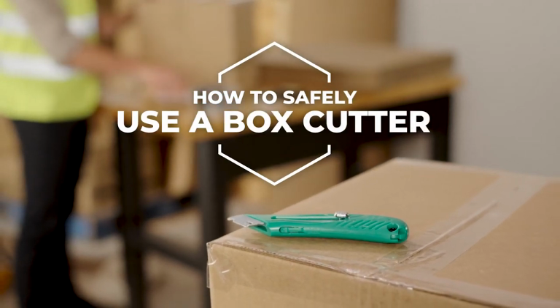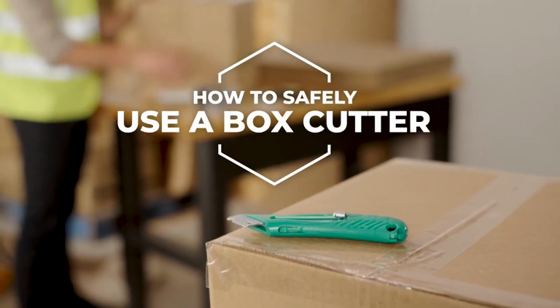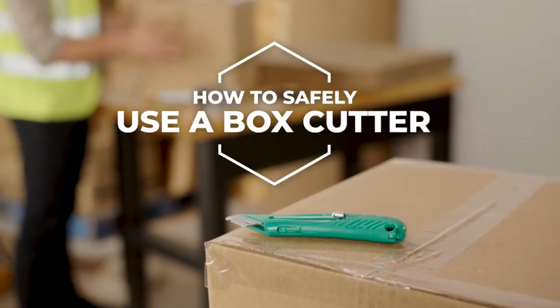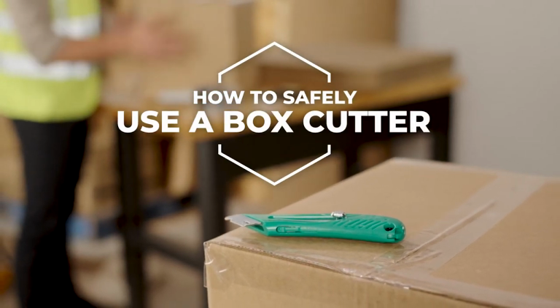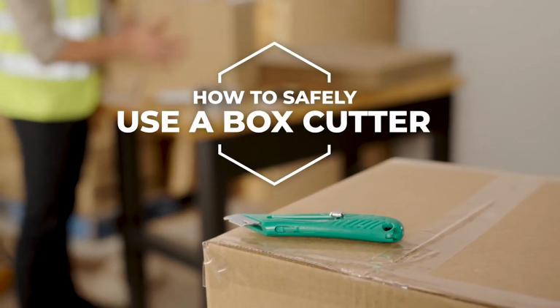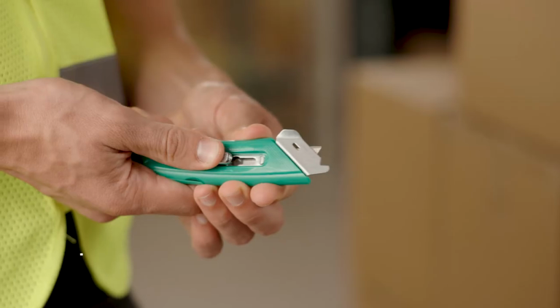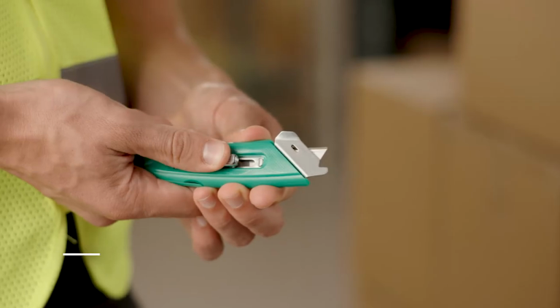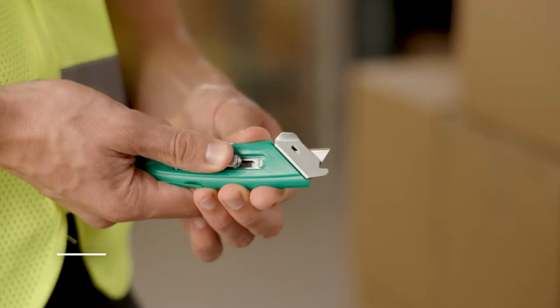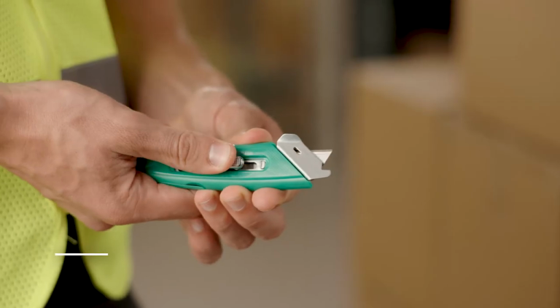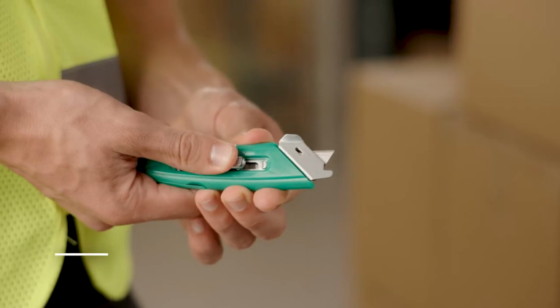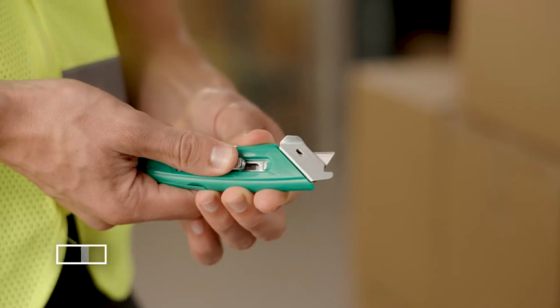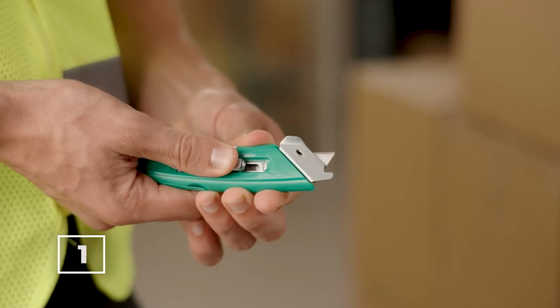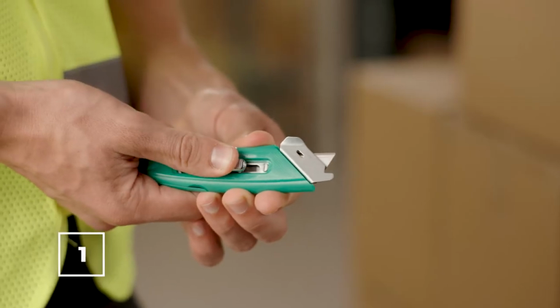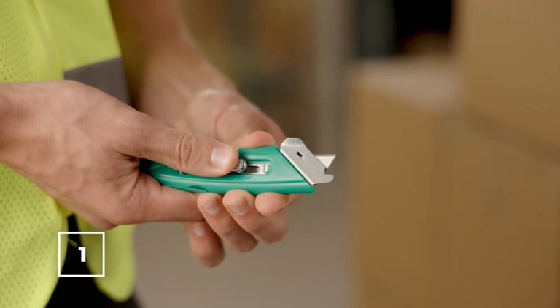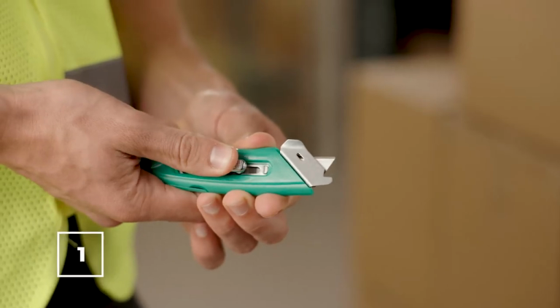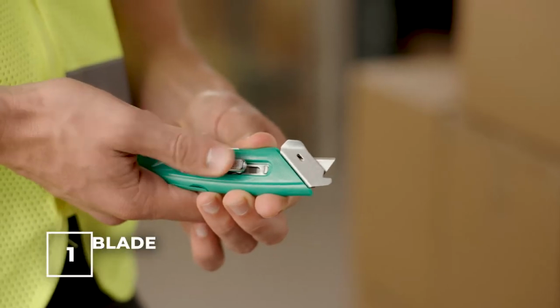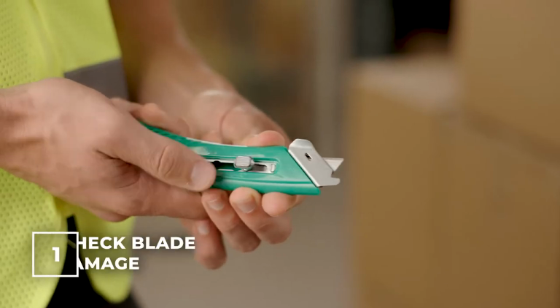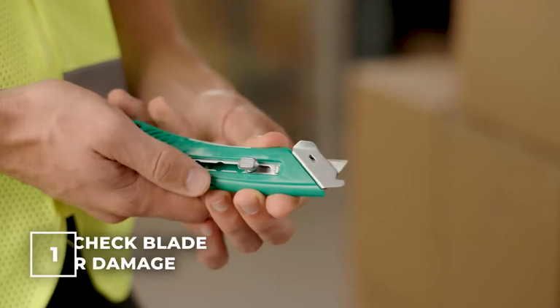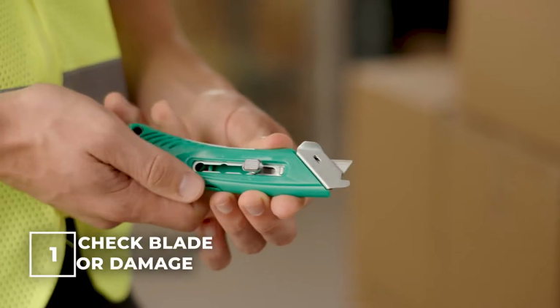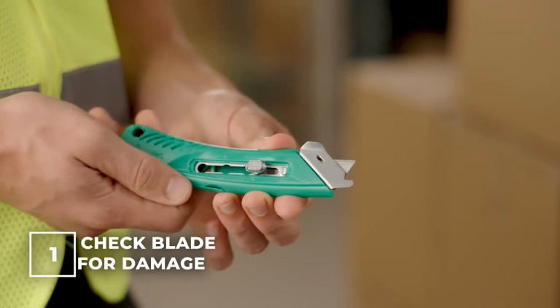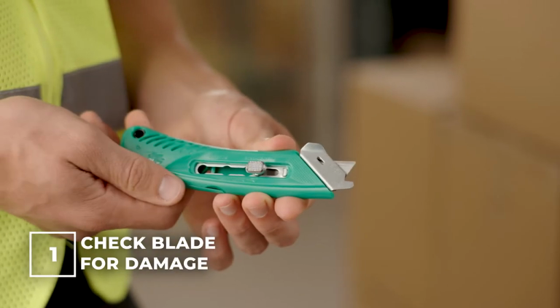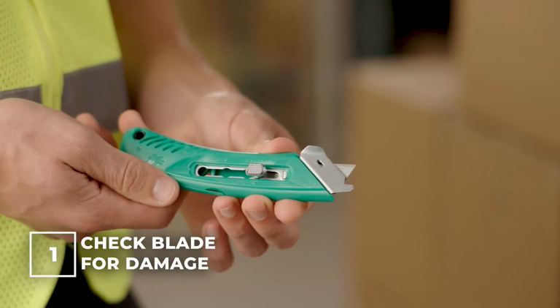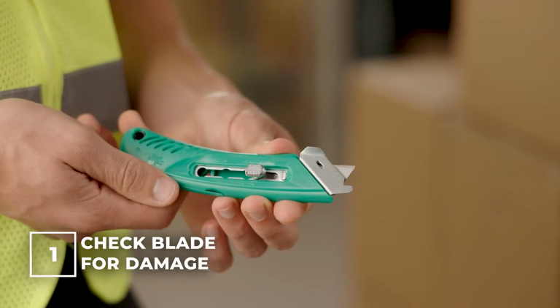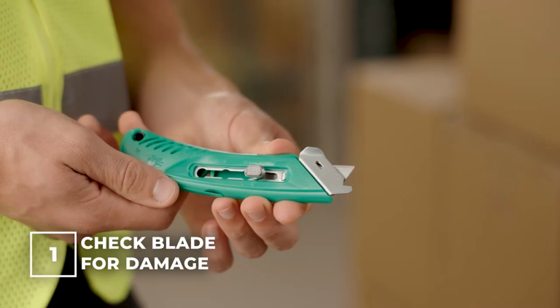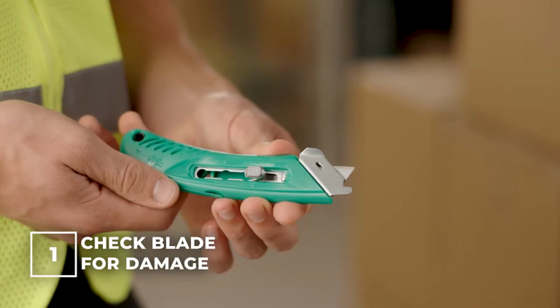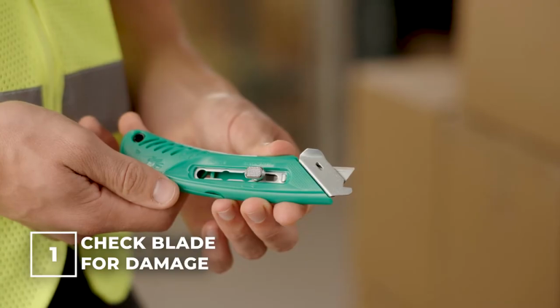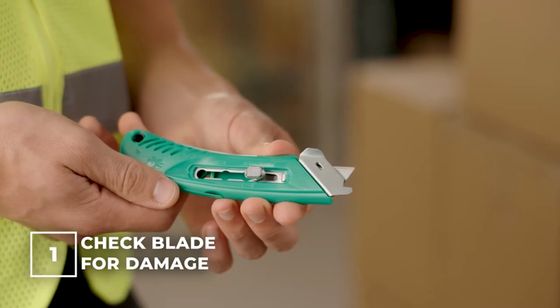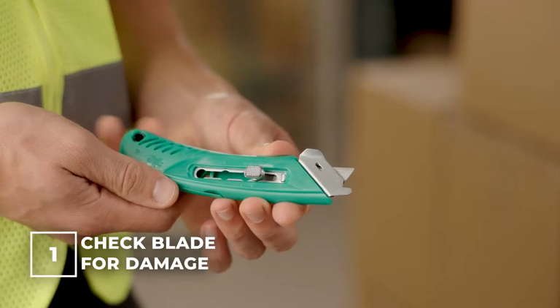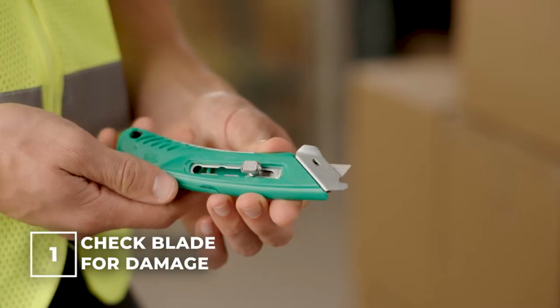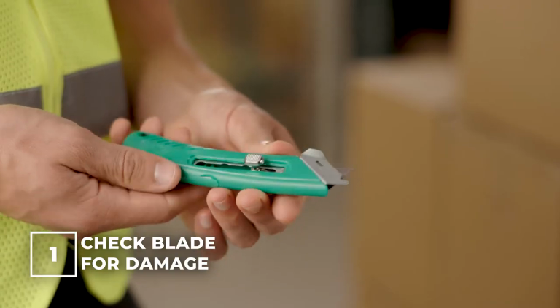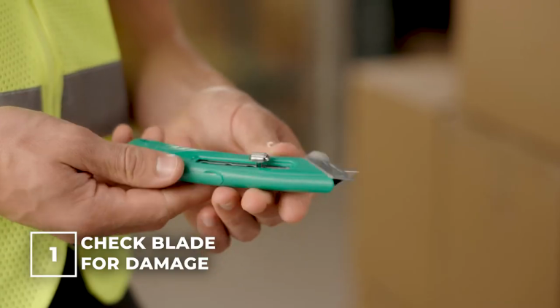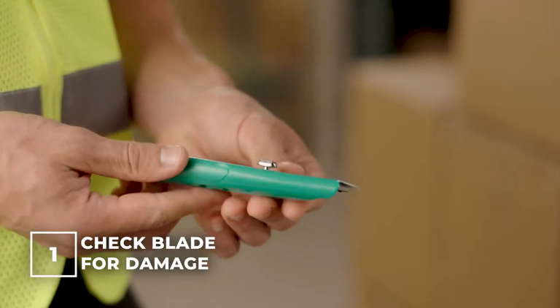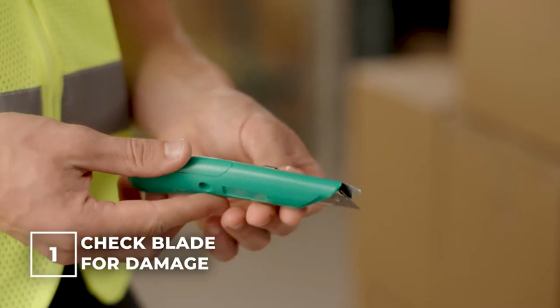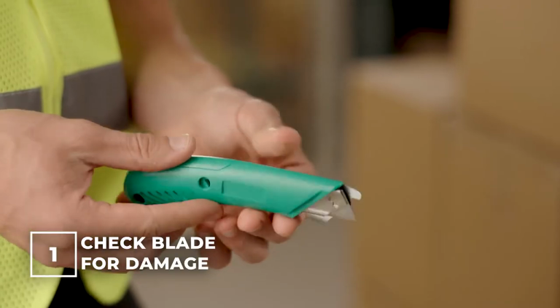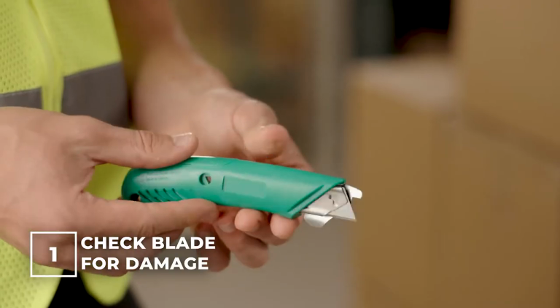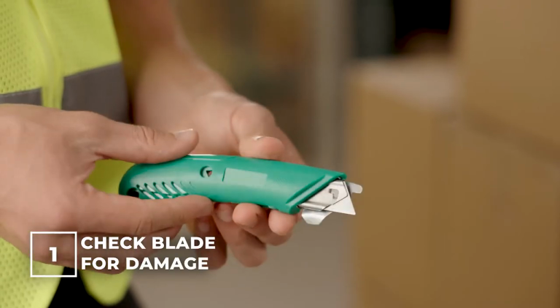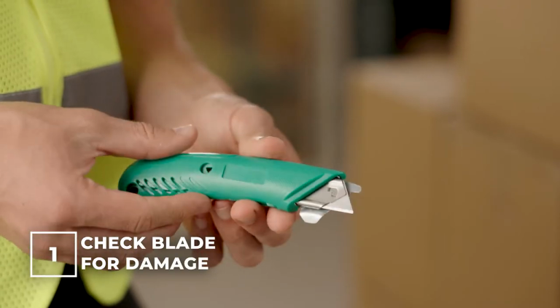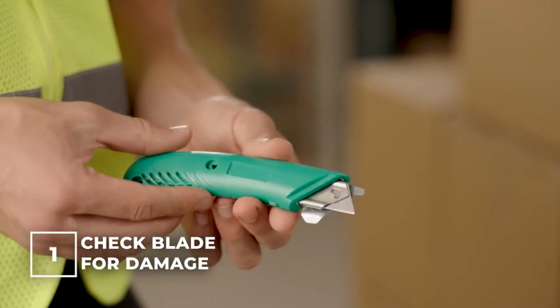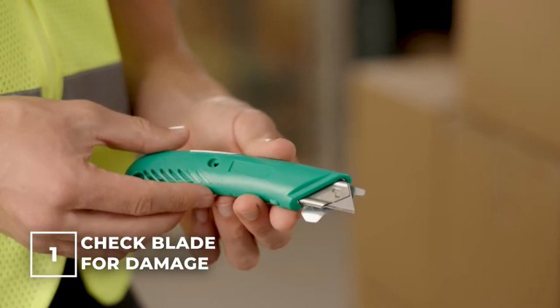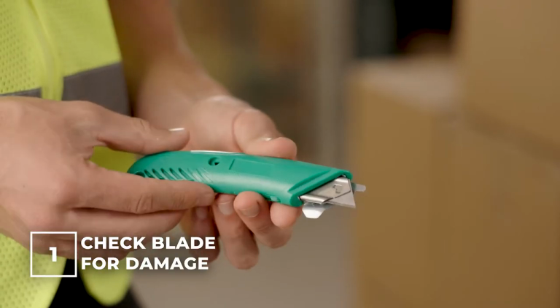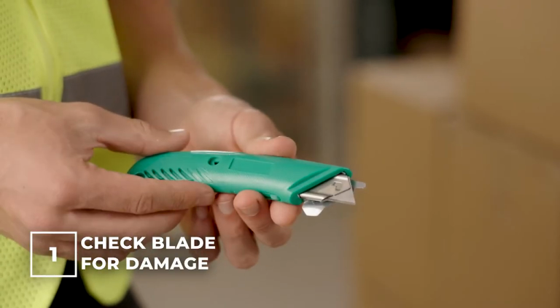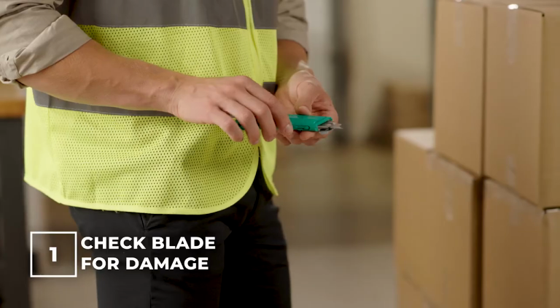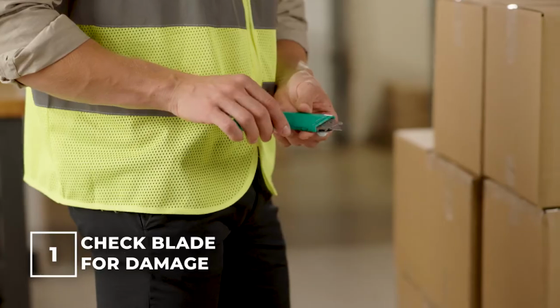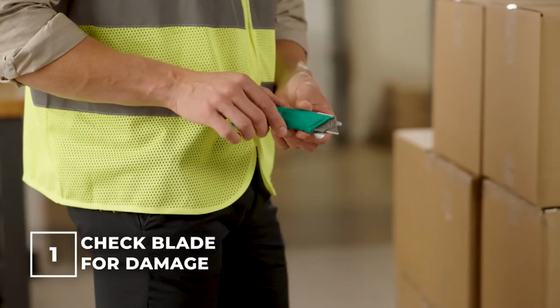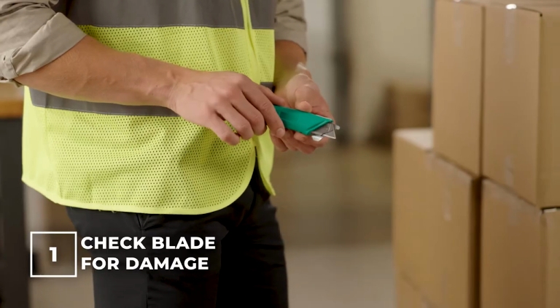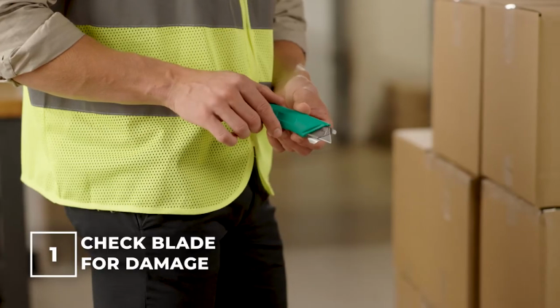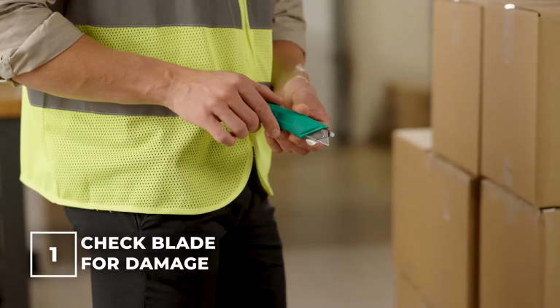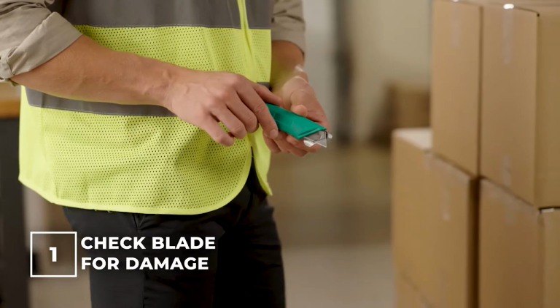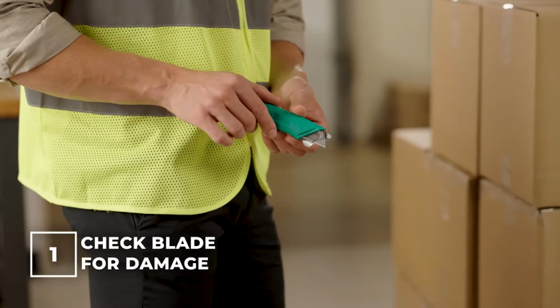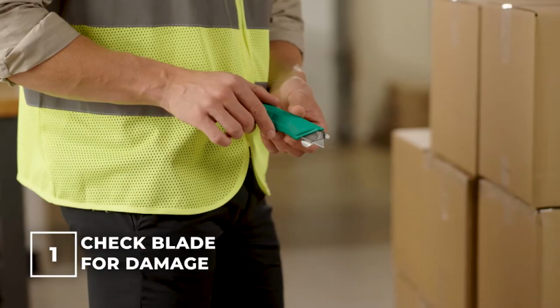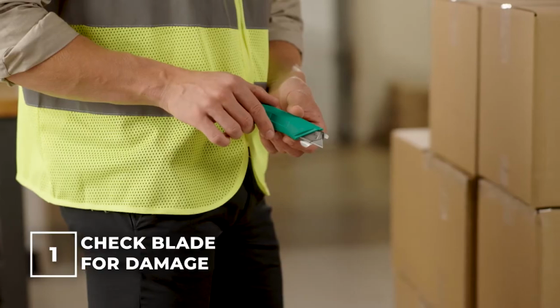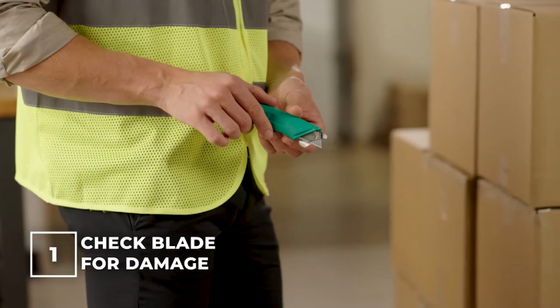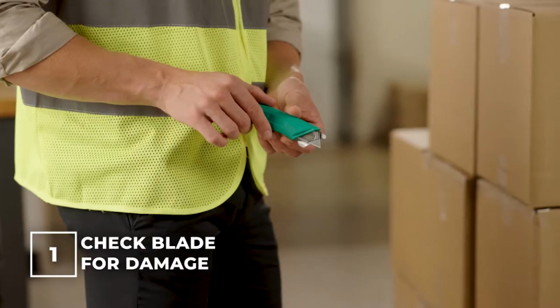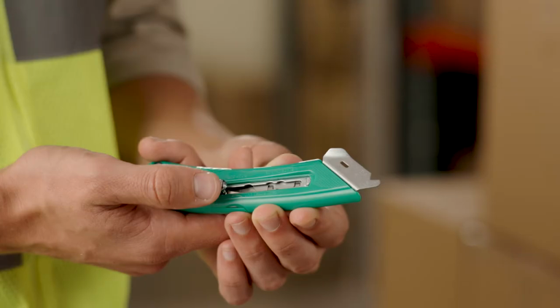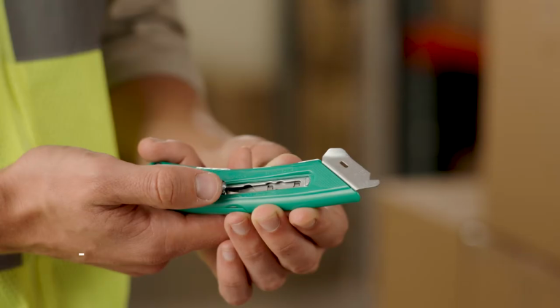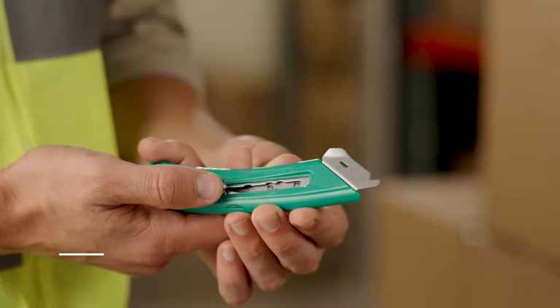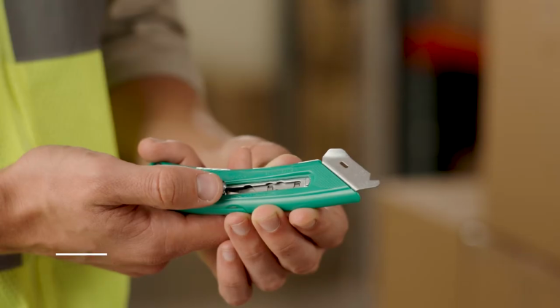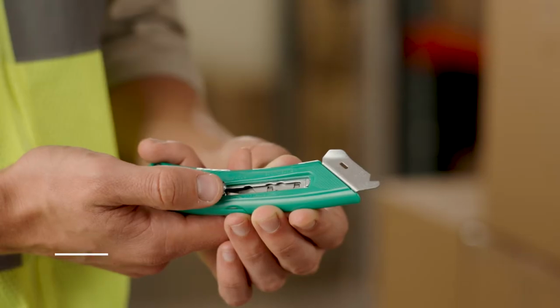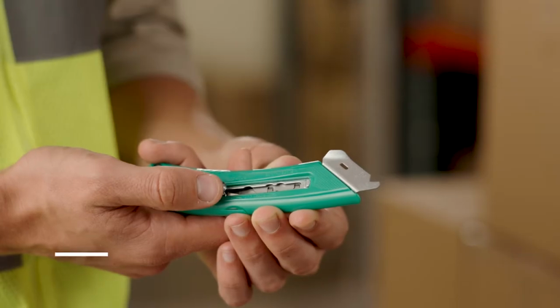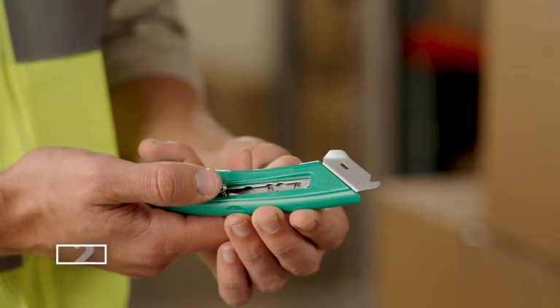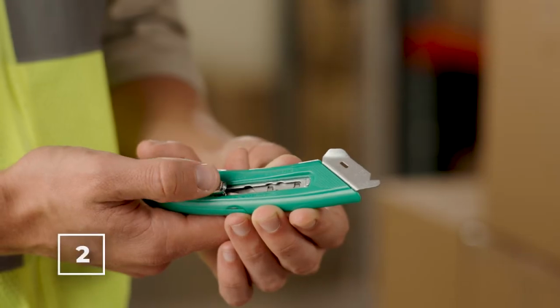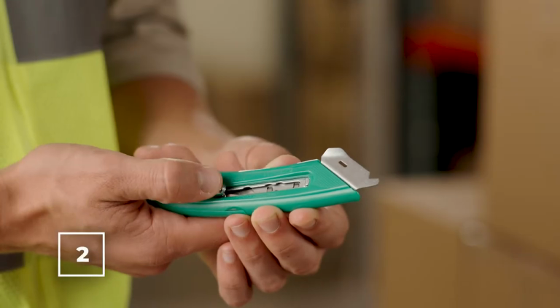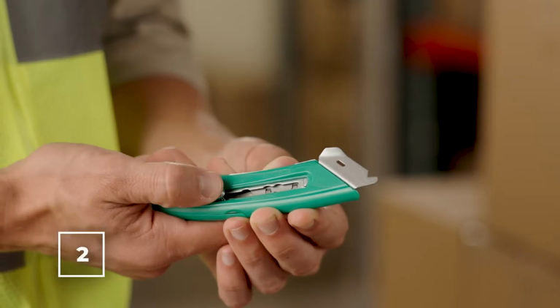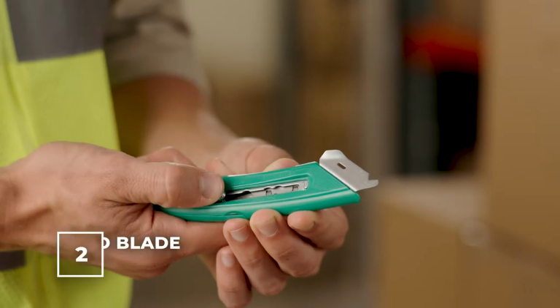First, check your cutter's blade for damage, dullness, or rusting. Next, shorten and lock the blade.